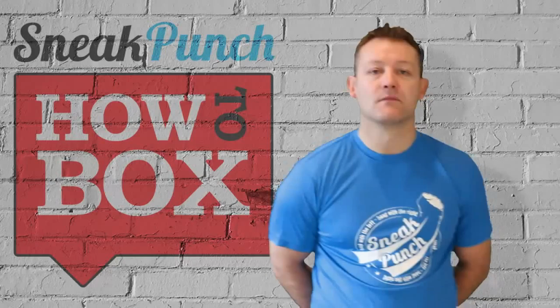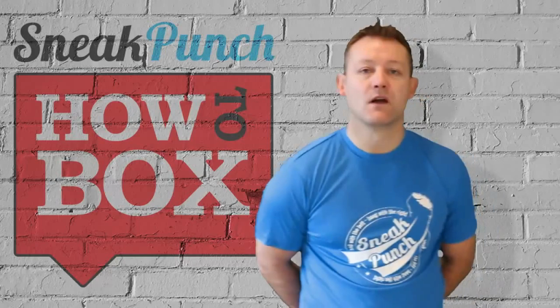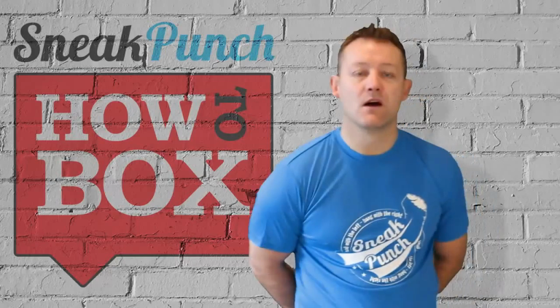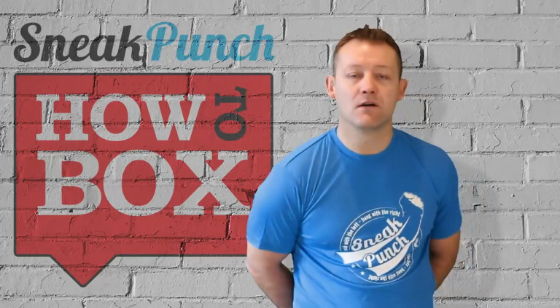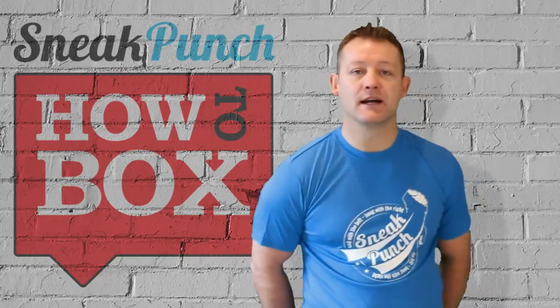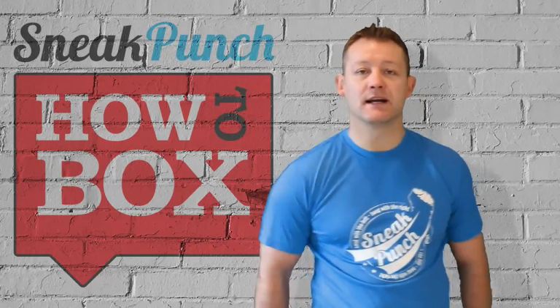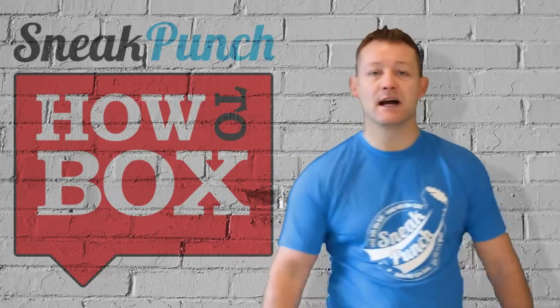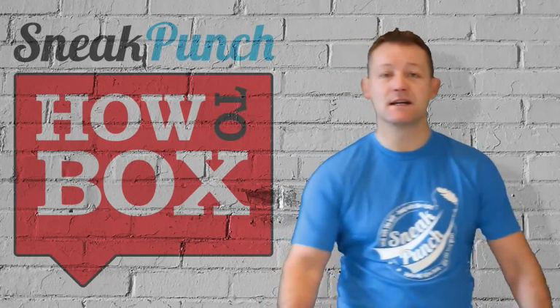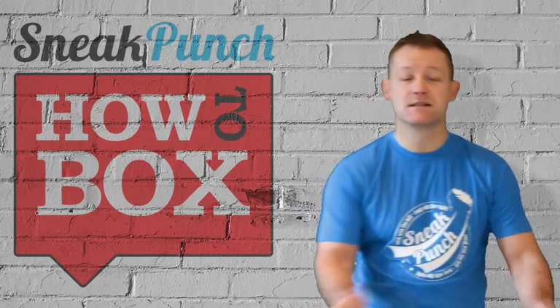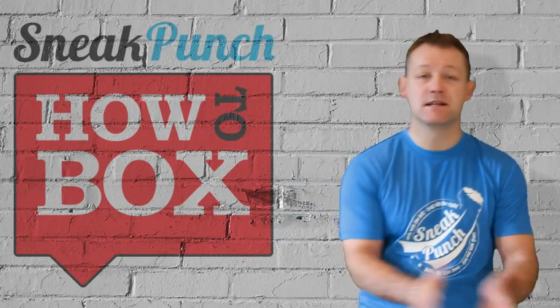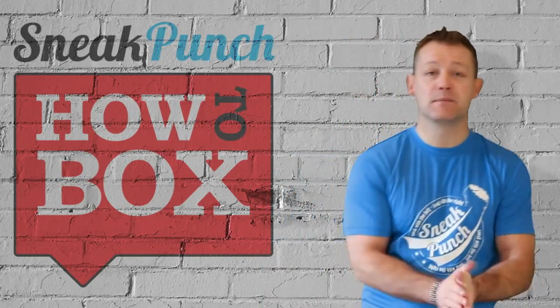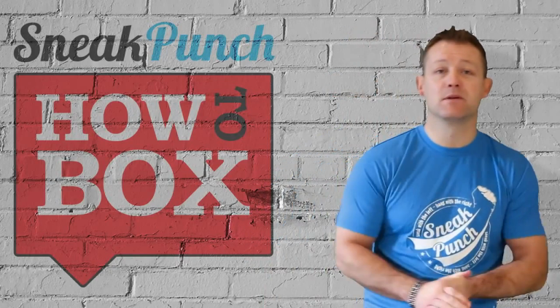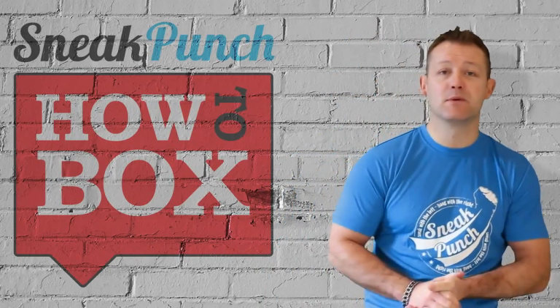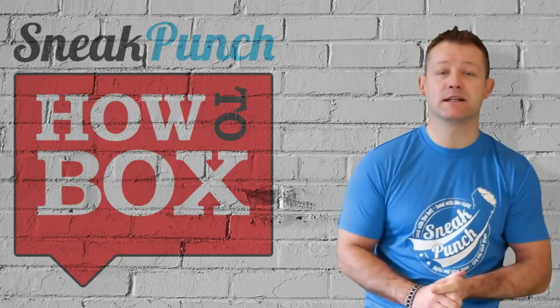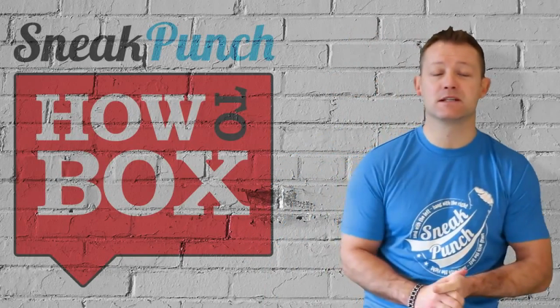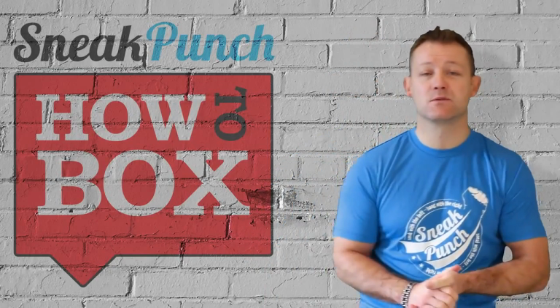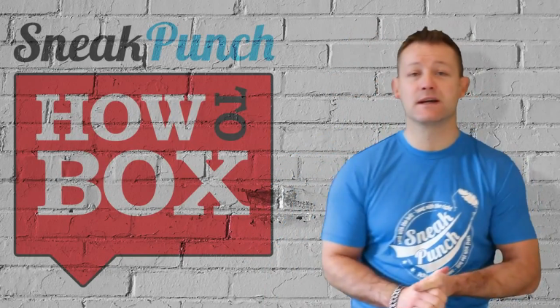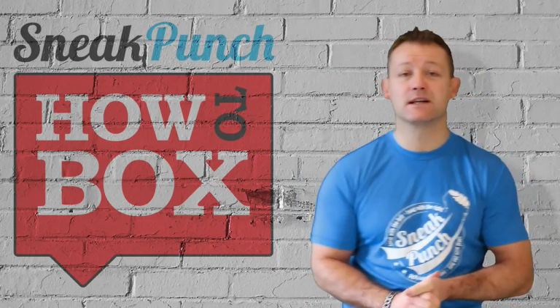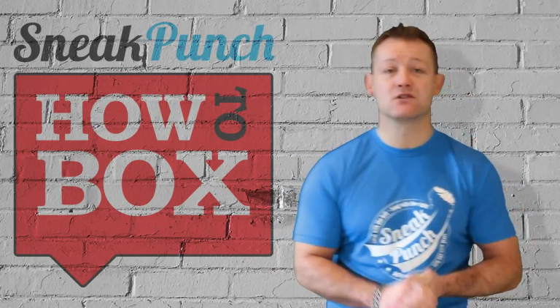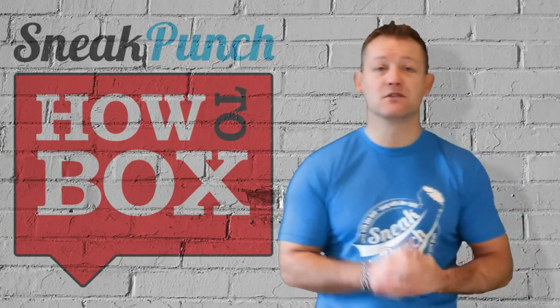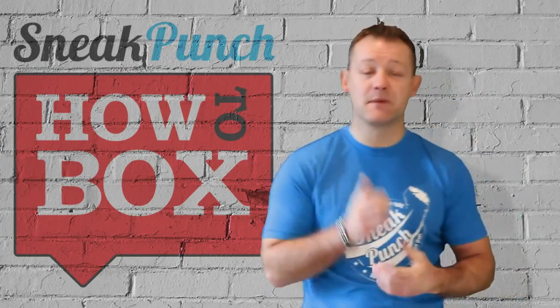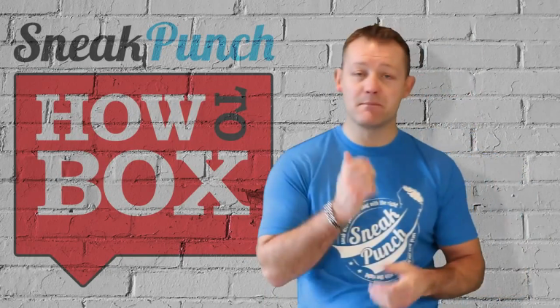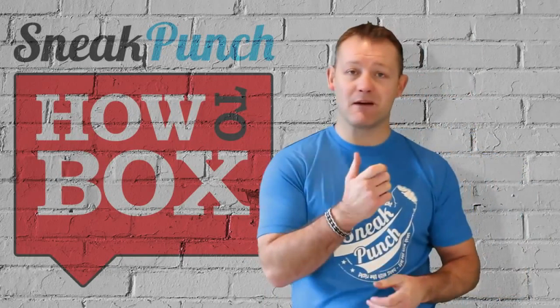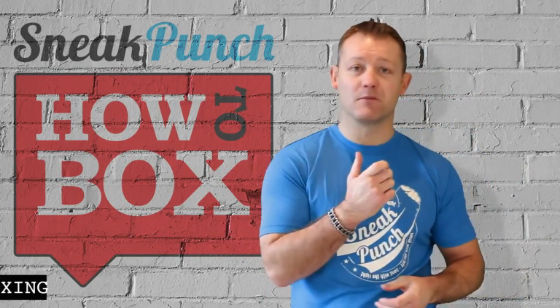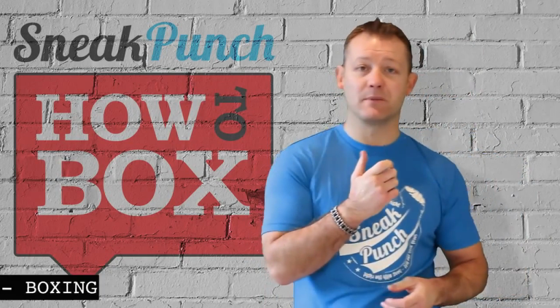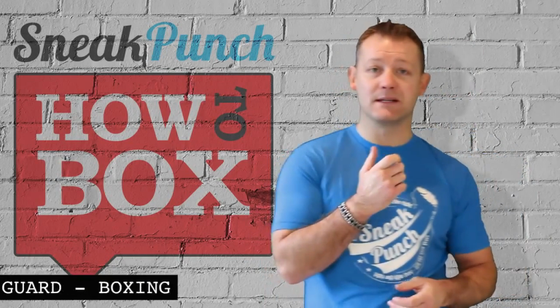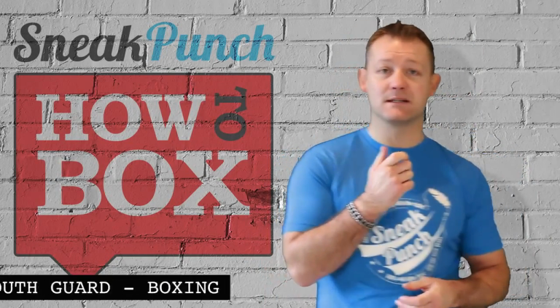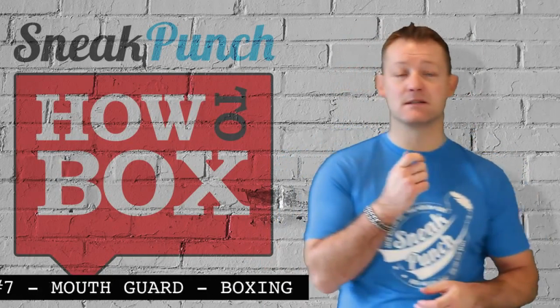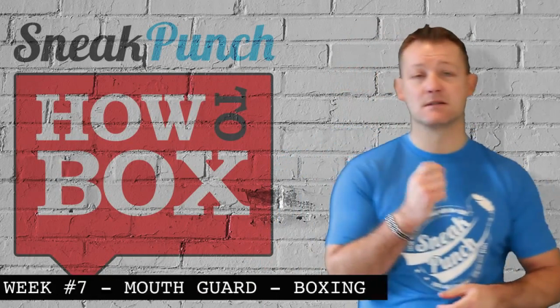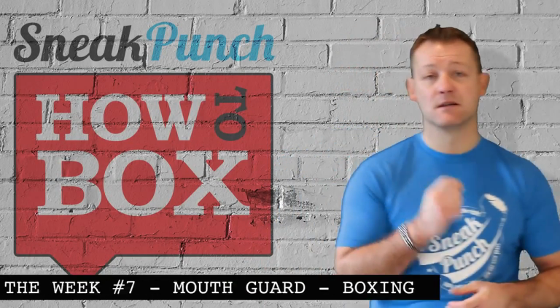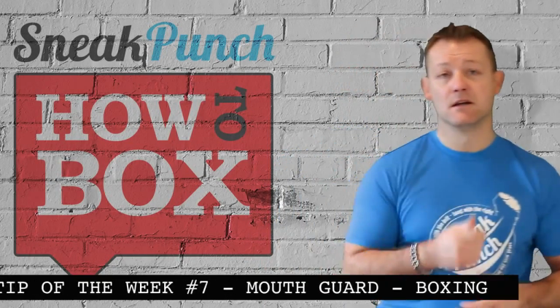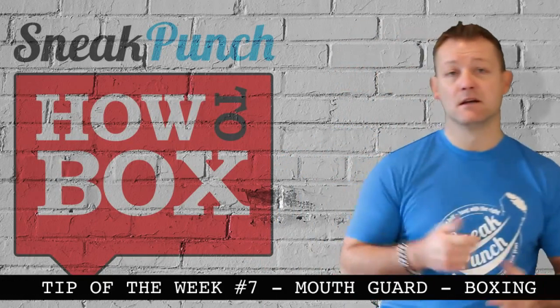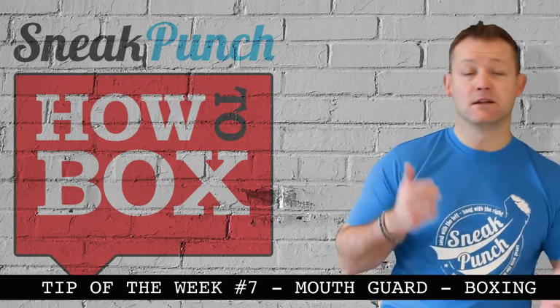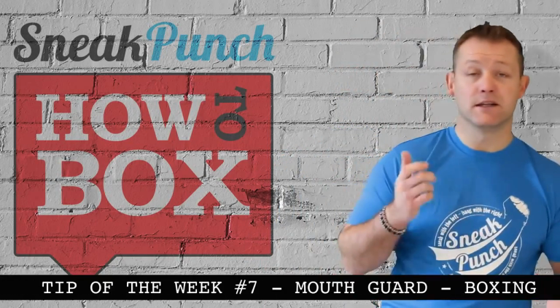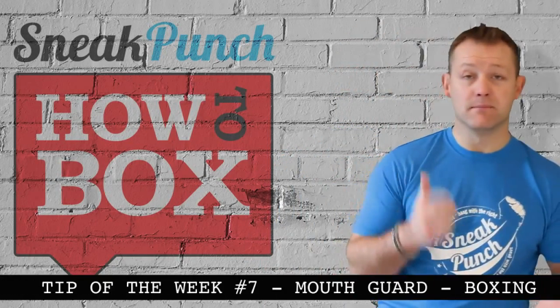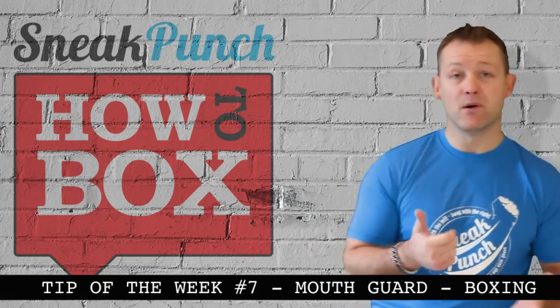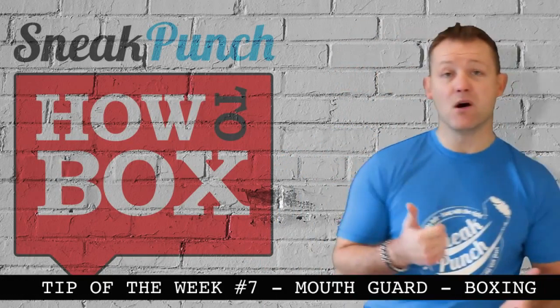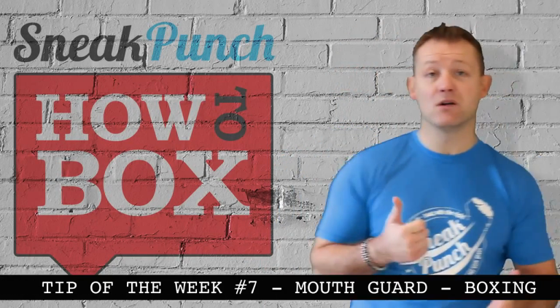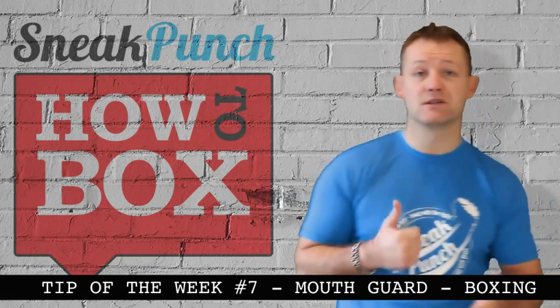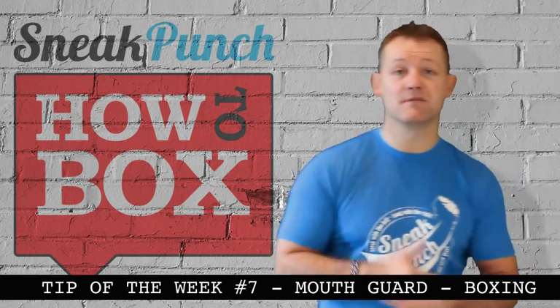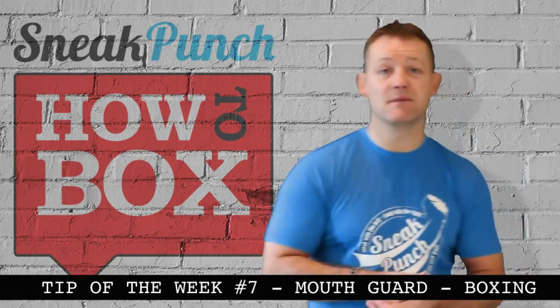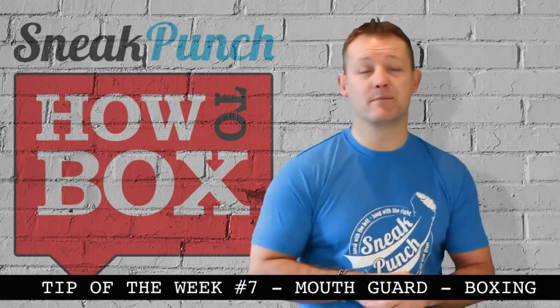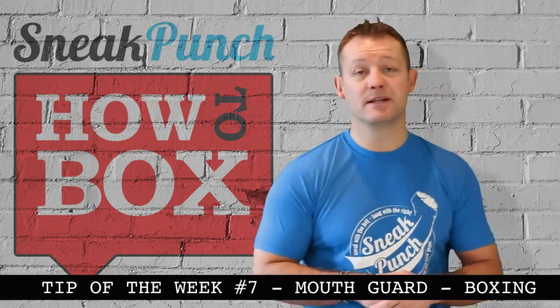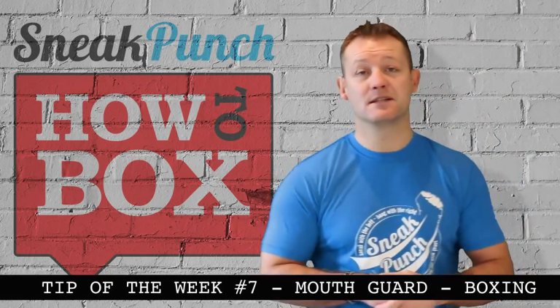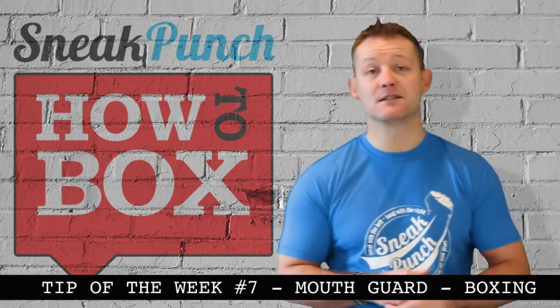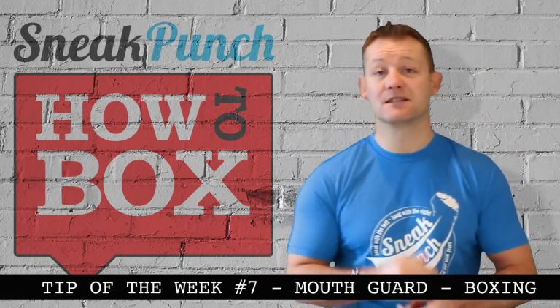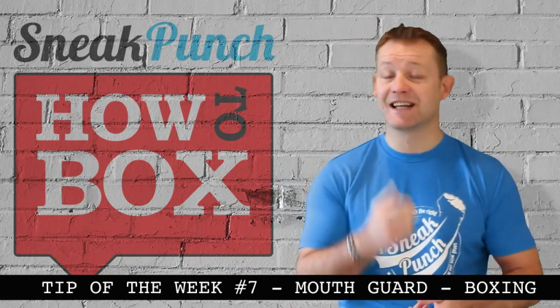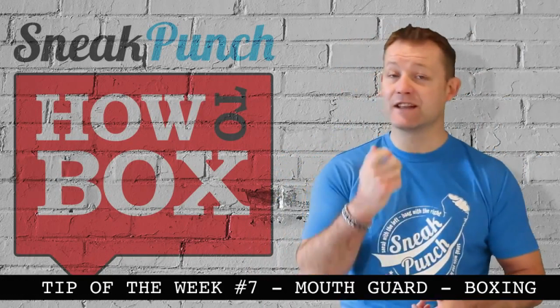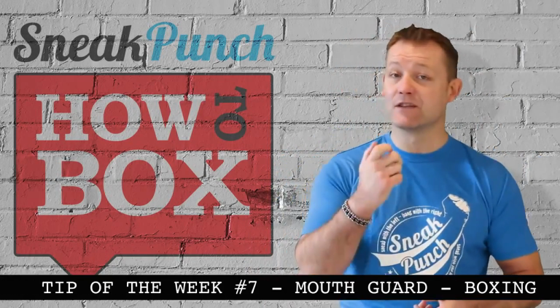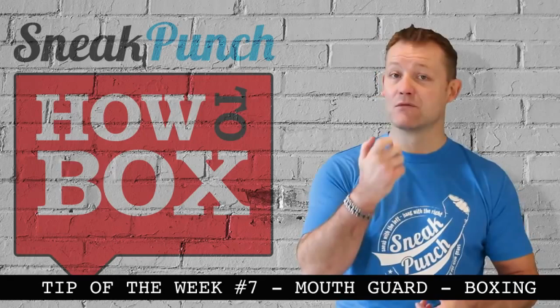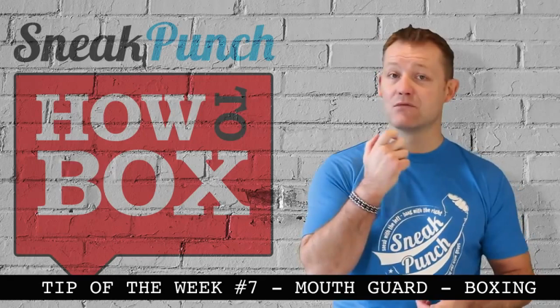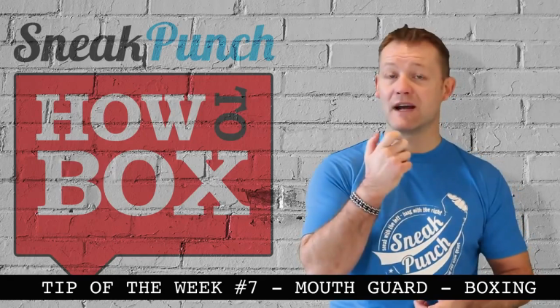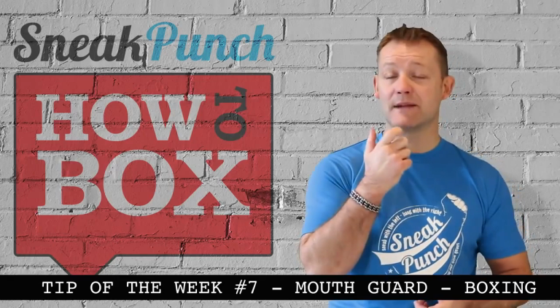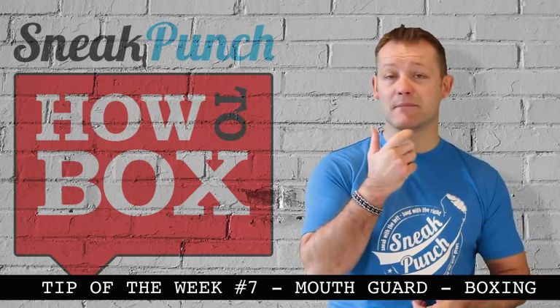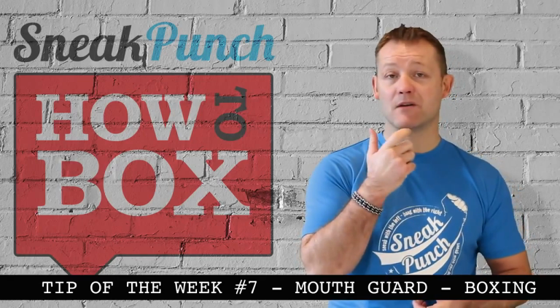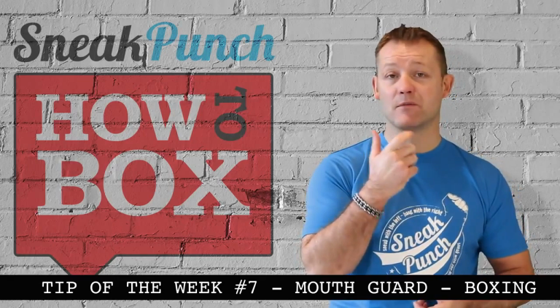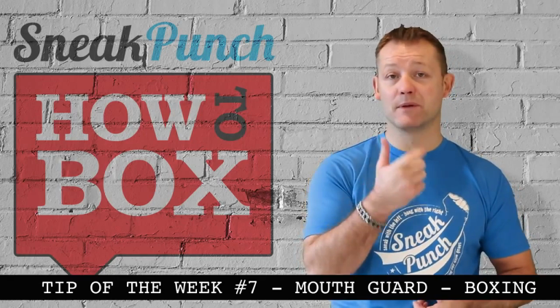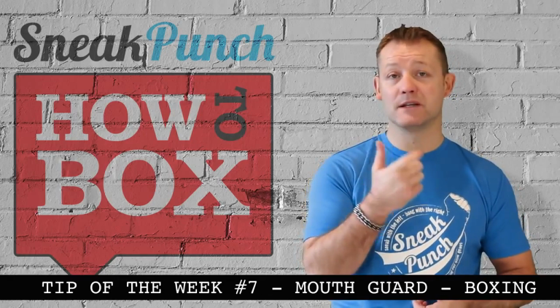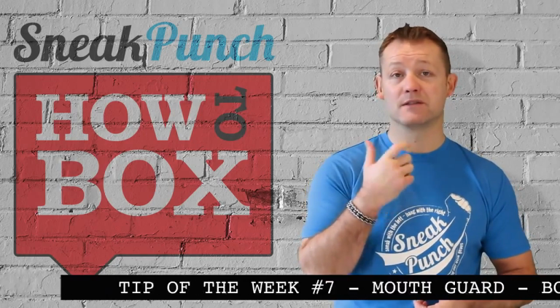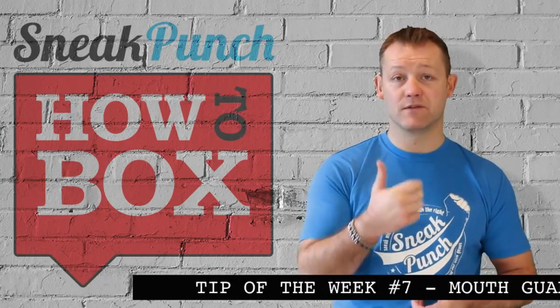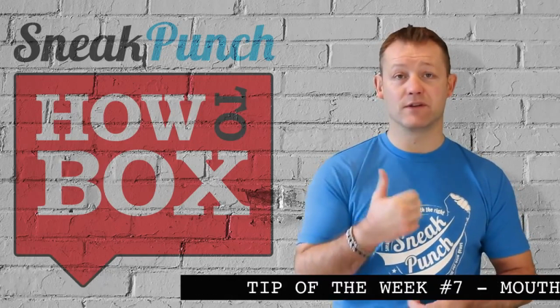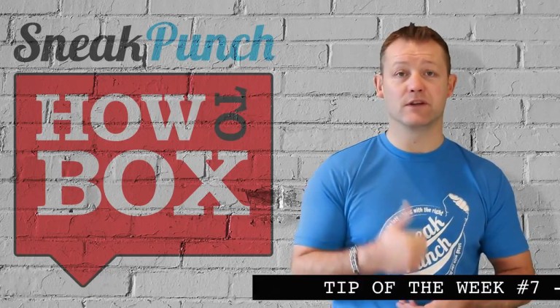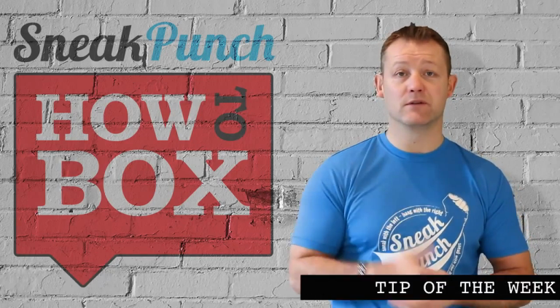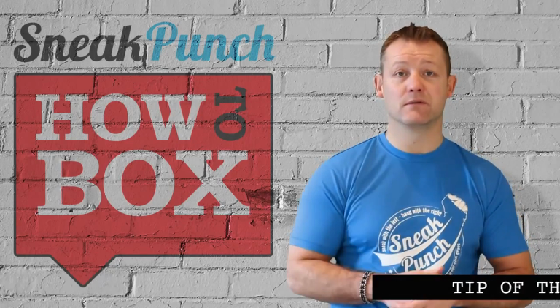Tip of the week this week is going to be mouthpieces — the importance of mouthpieces and getting the right mouthpiece for you.